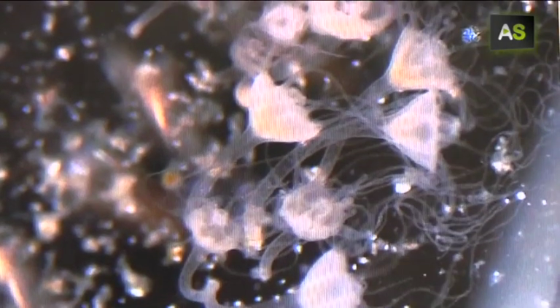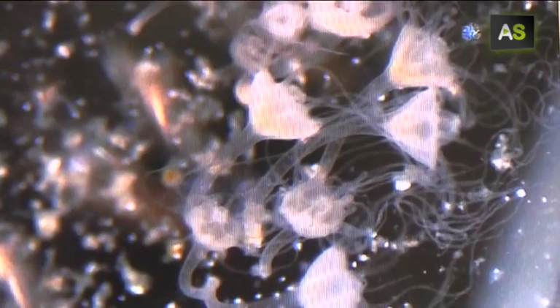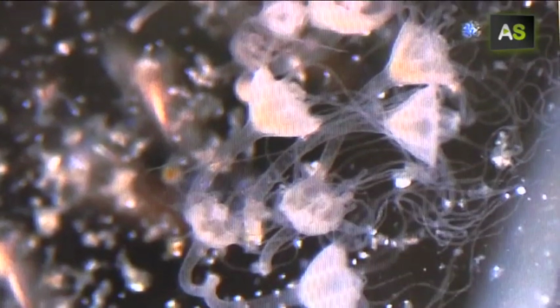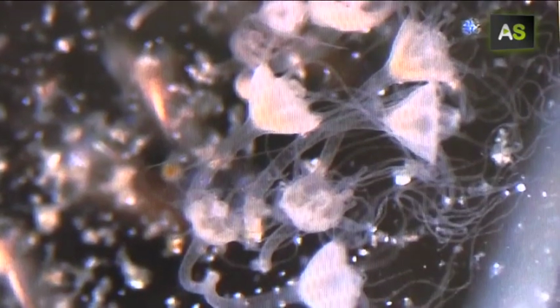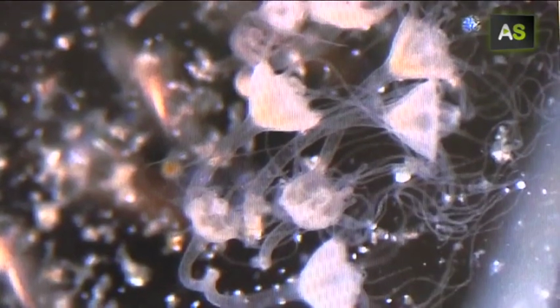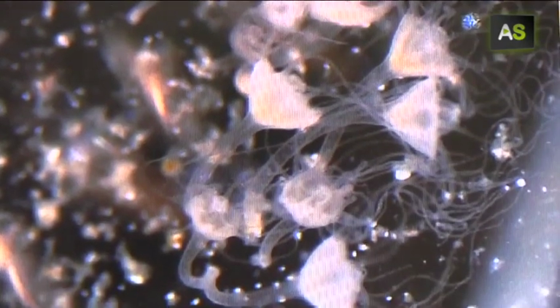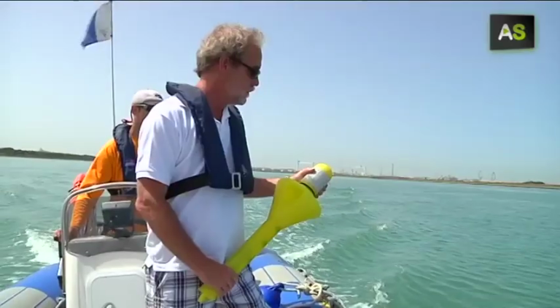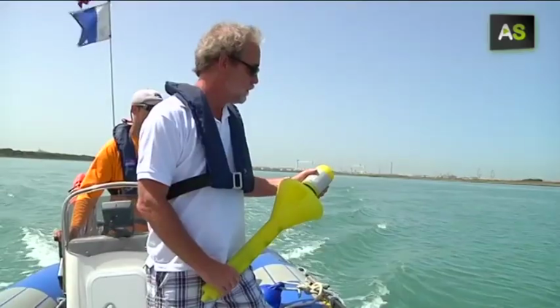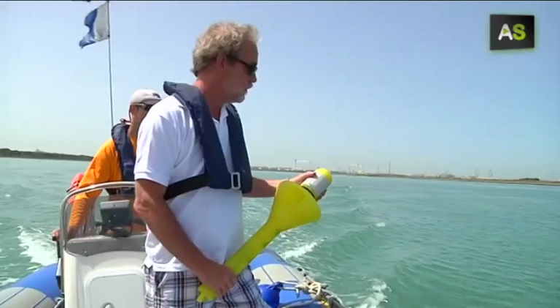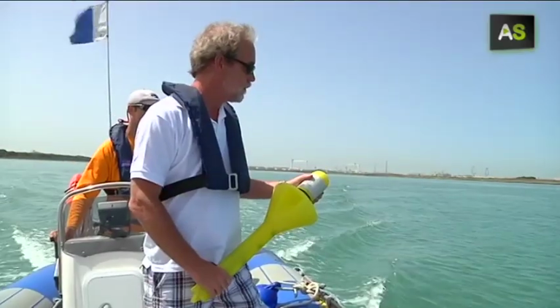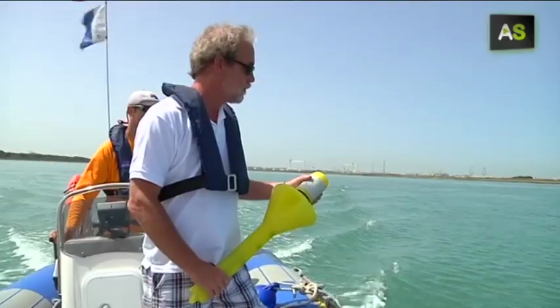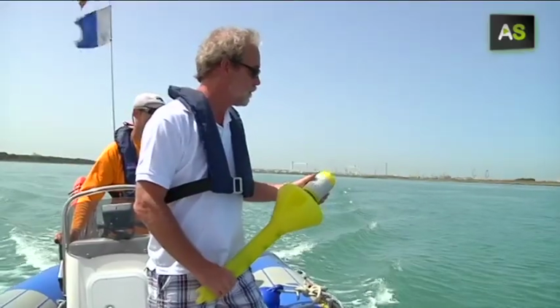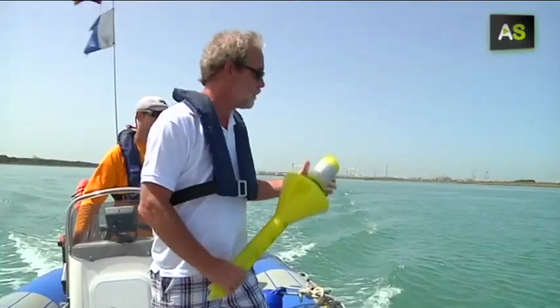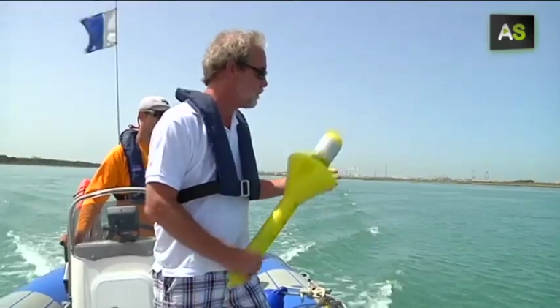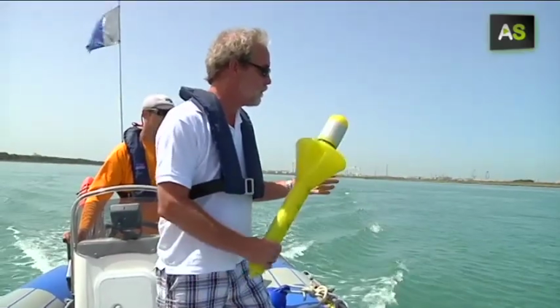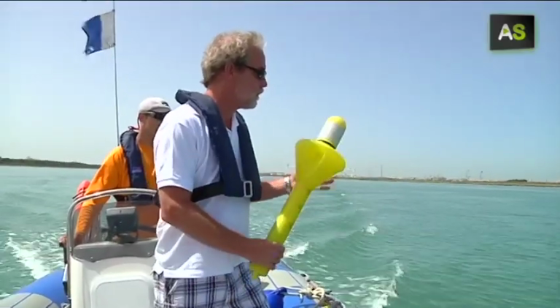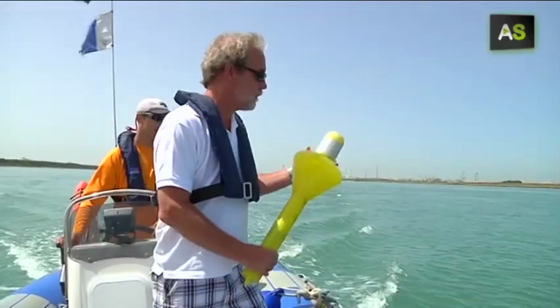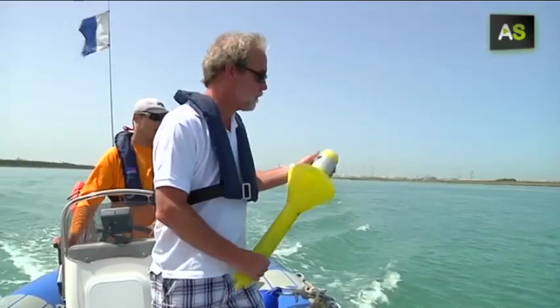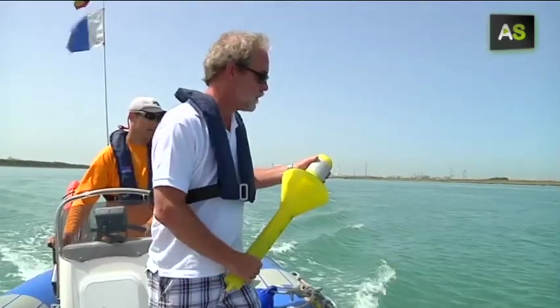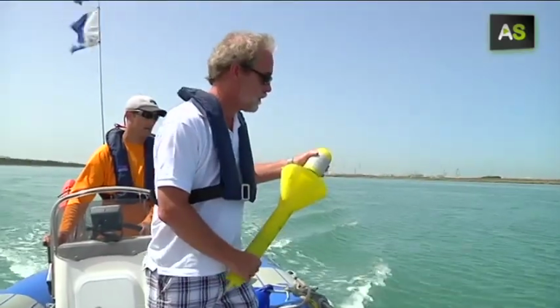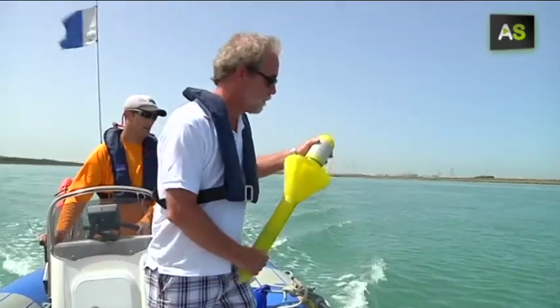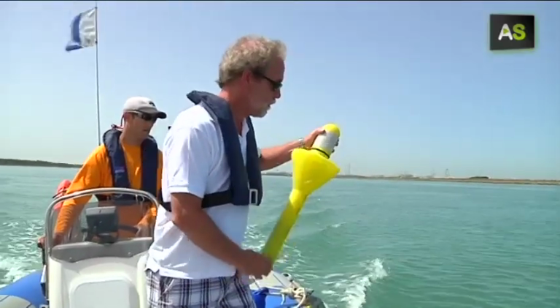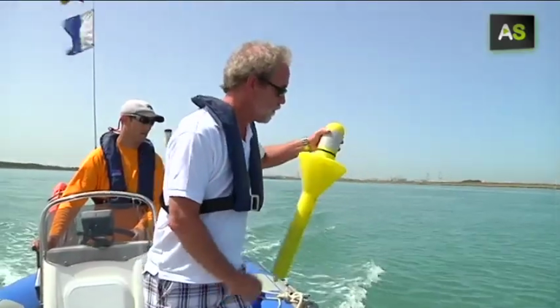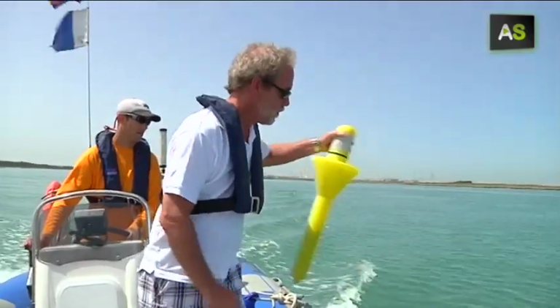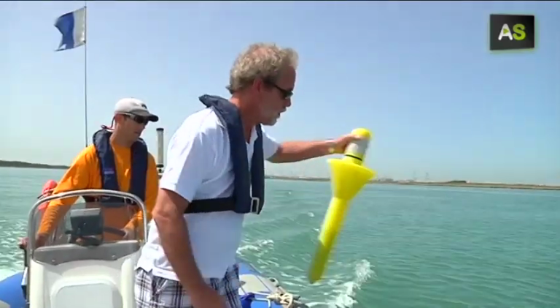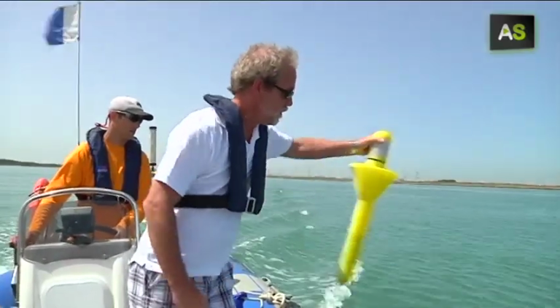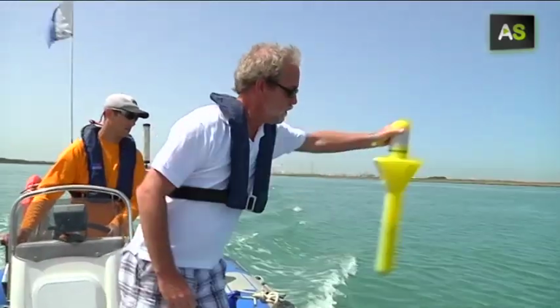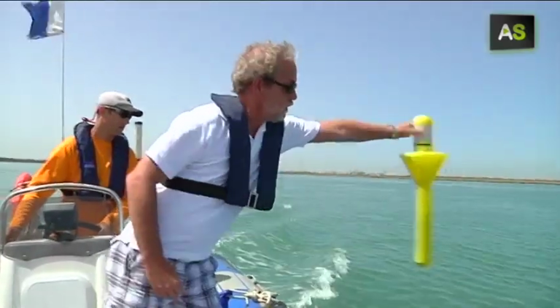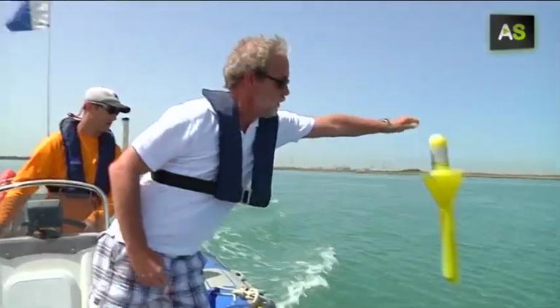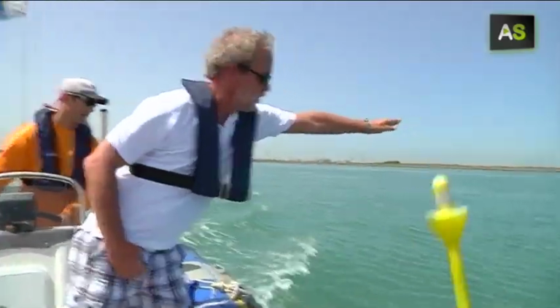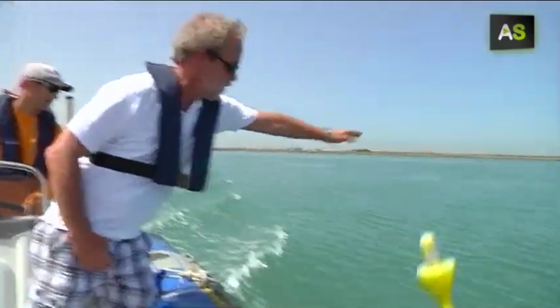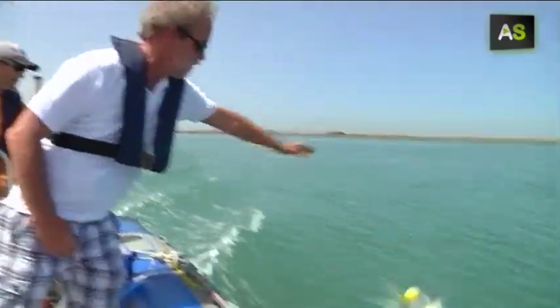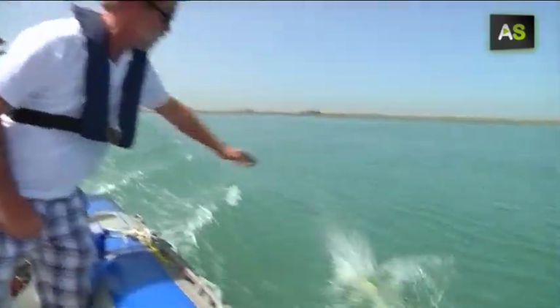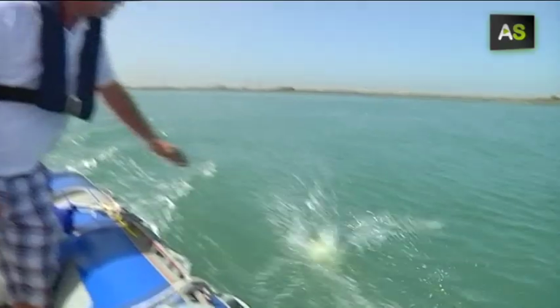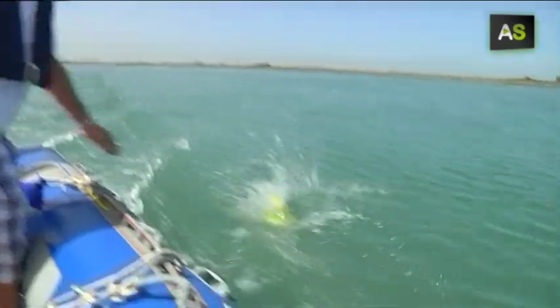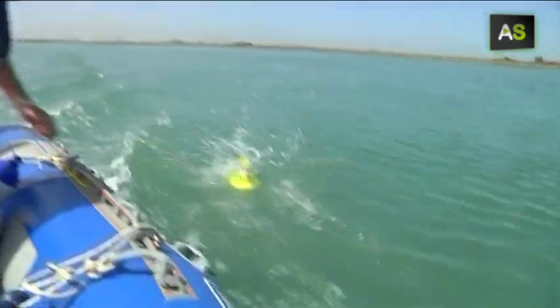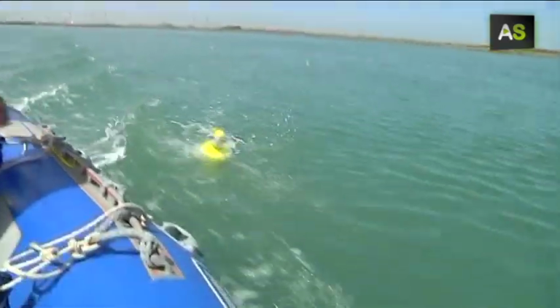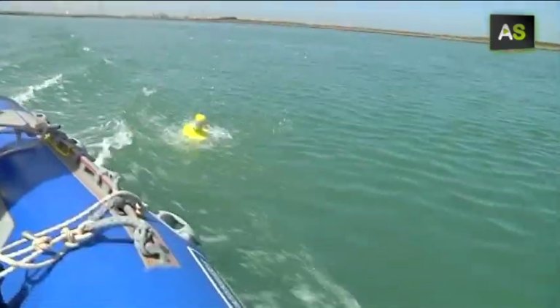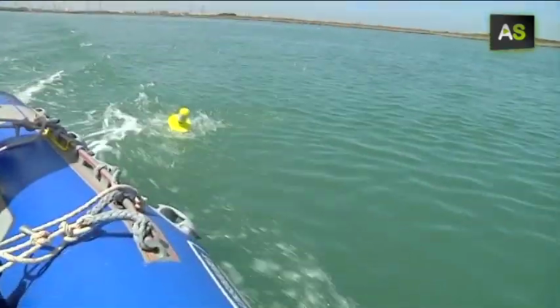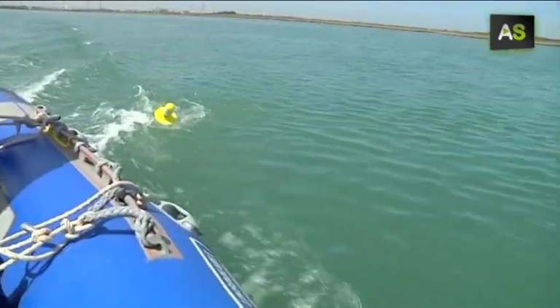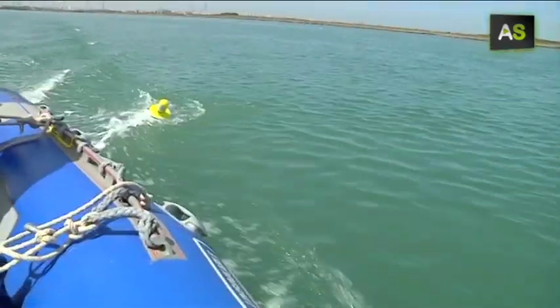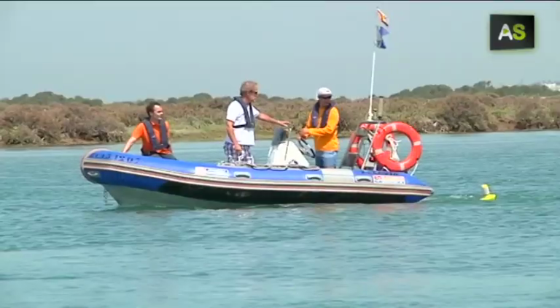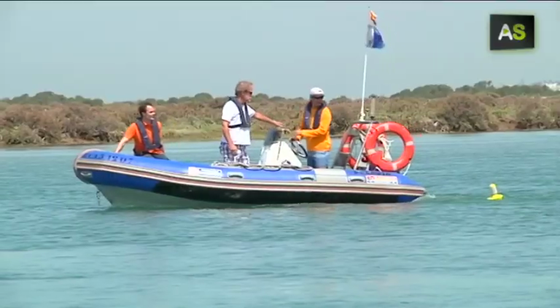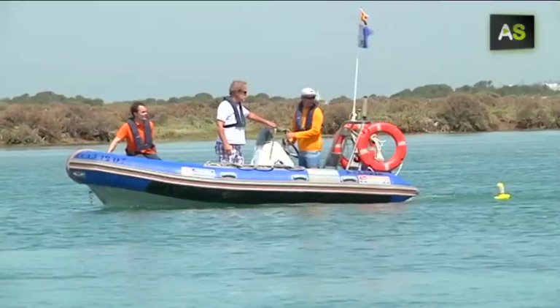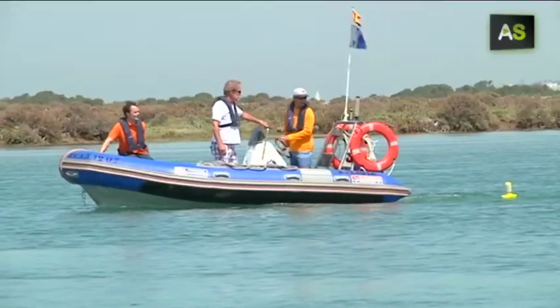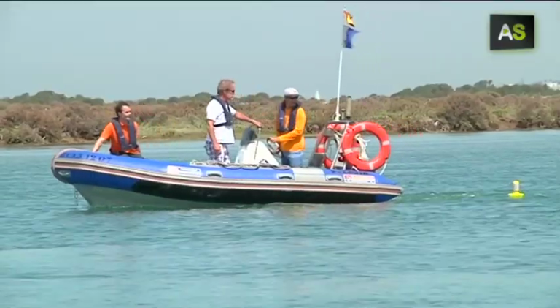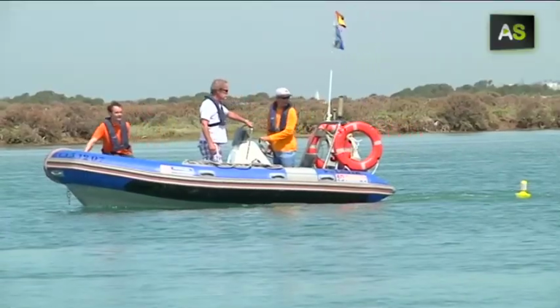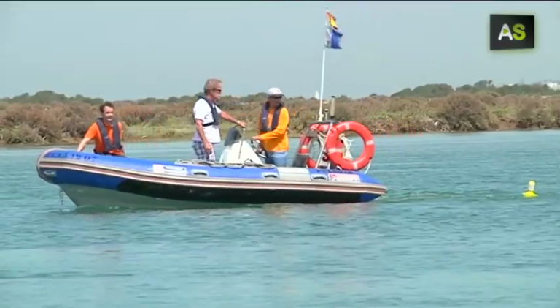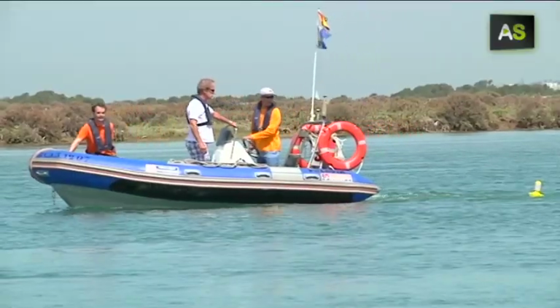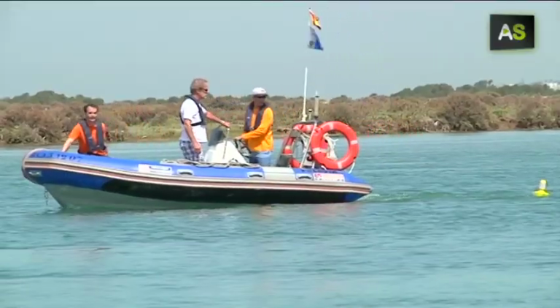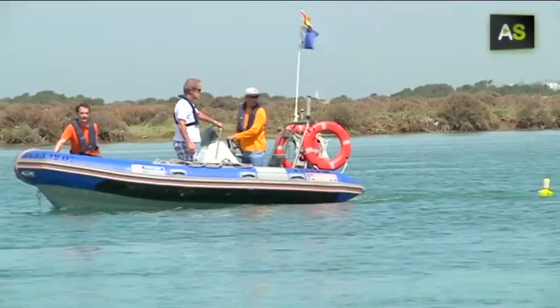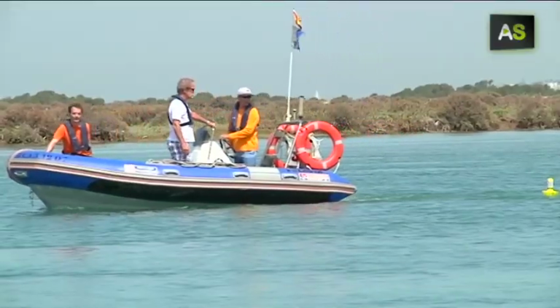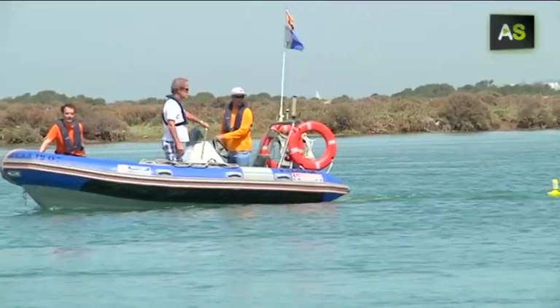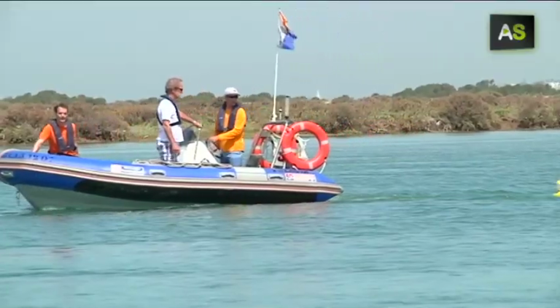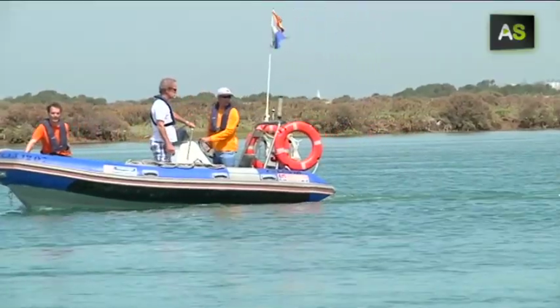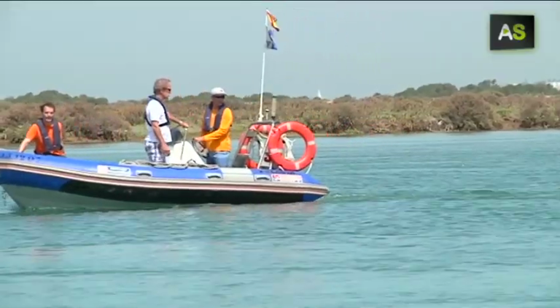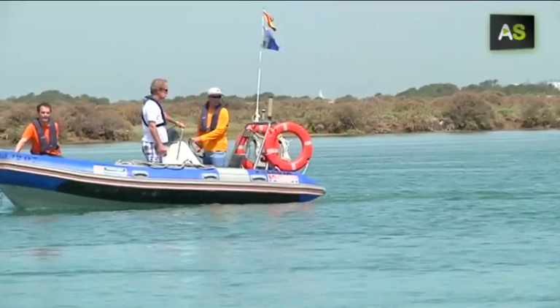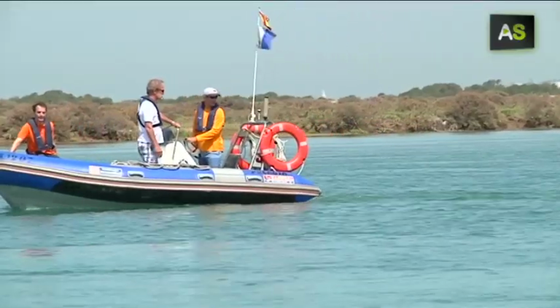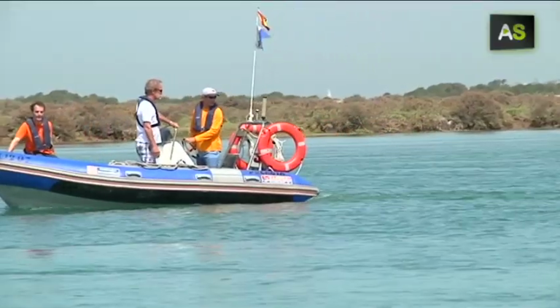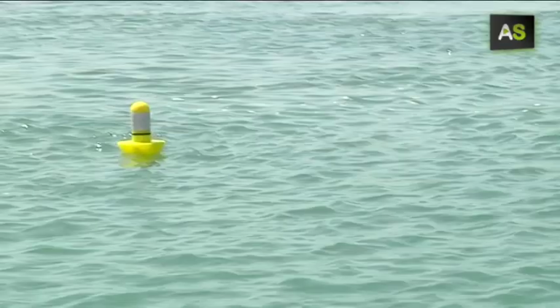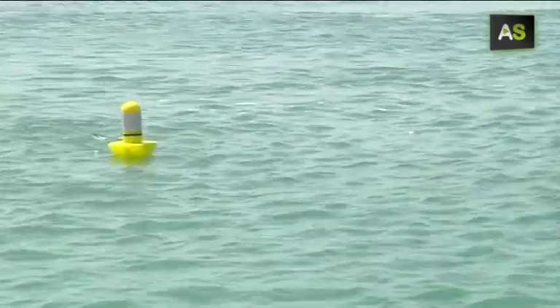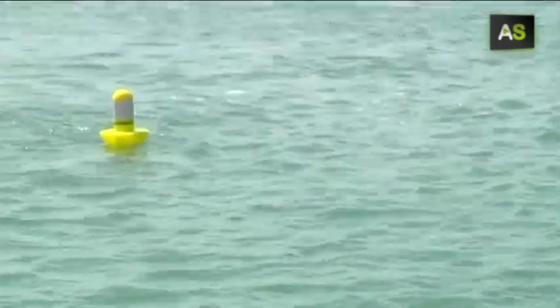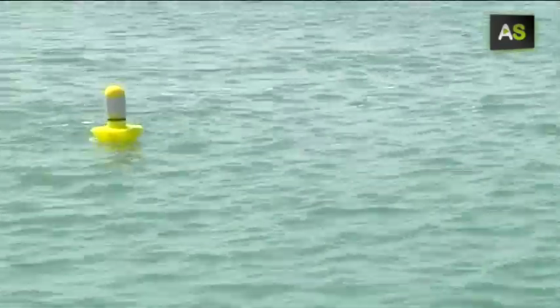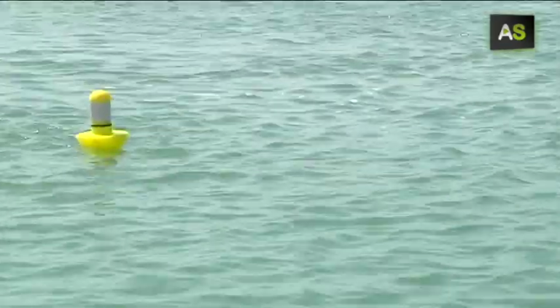To follow their movements, these scientists use buoys equipped with a GPS system. They are being tested in Cadiz, and as jellyfish move with the tide, the buoys track them accordingly.